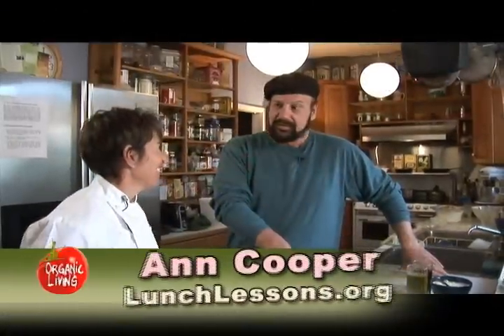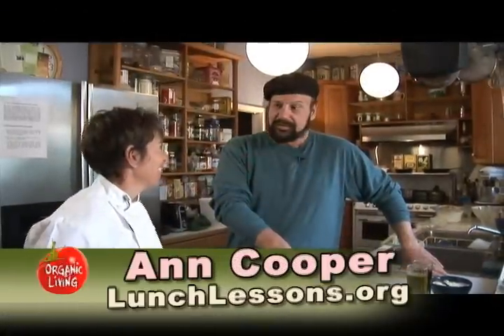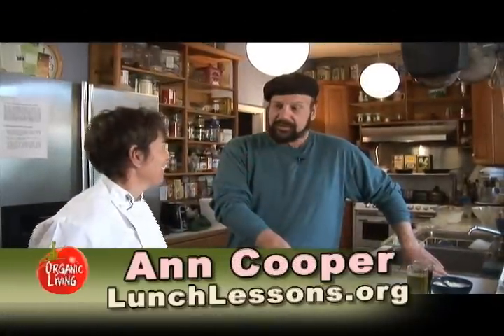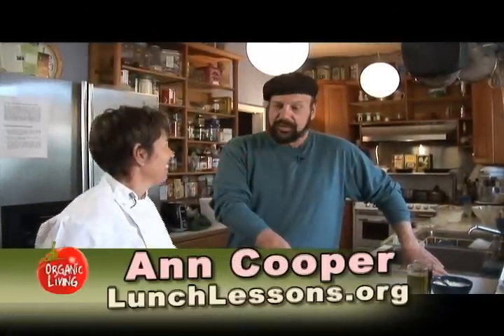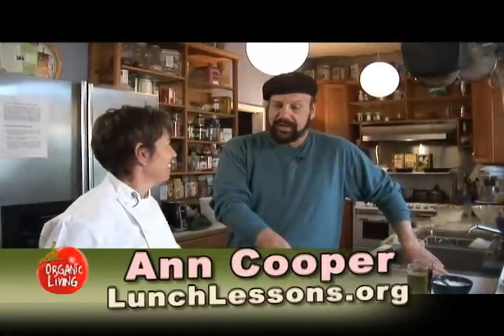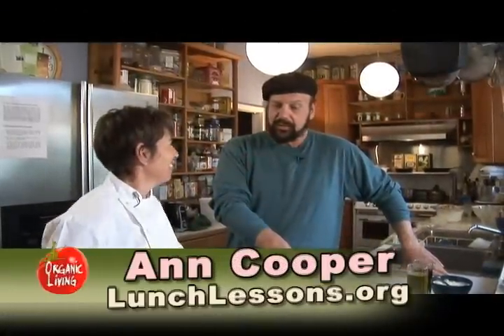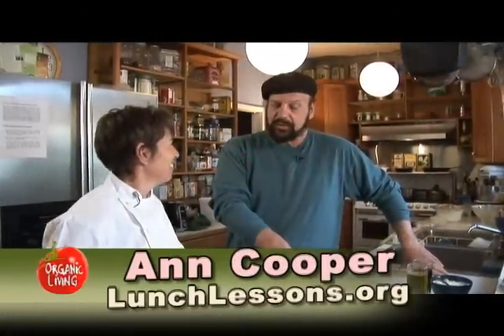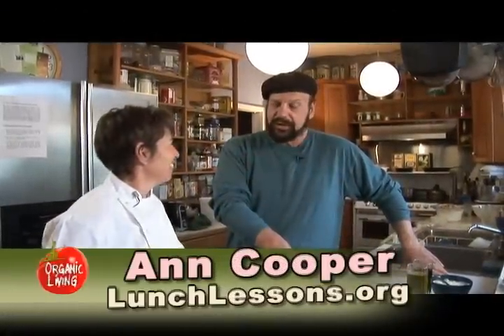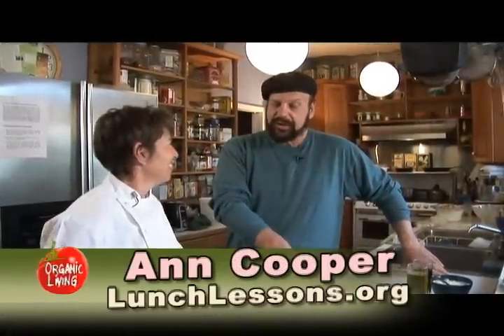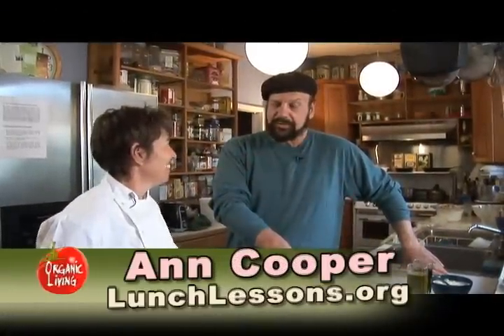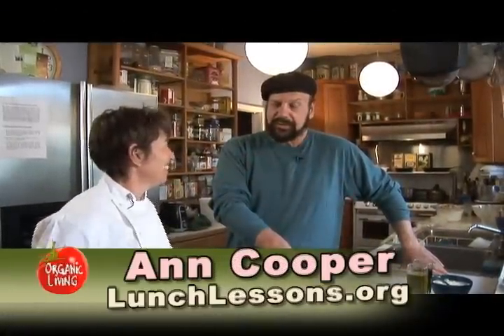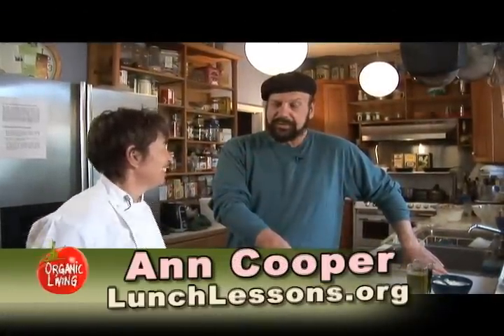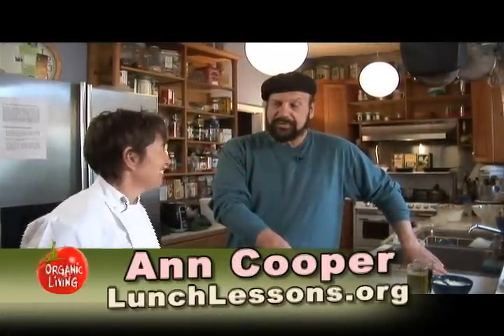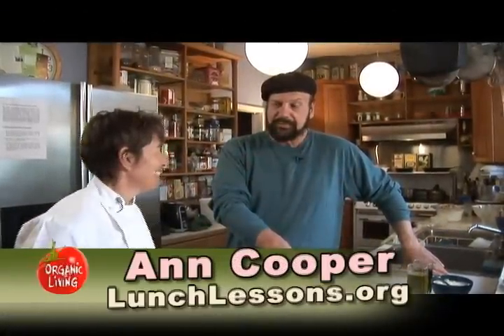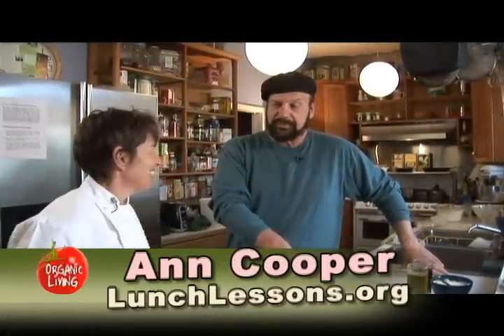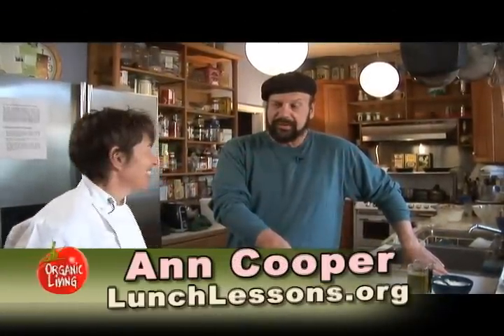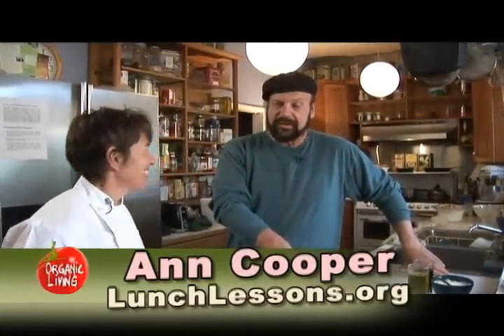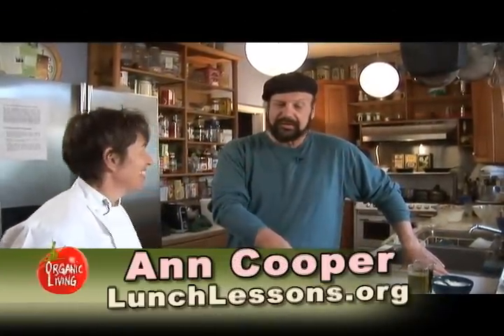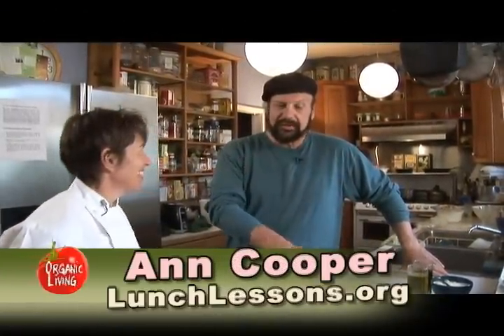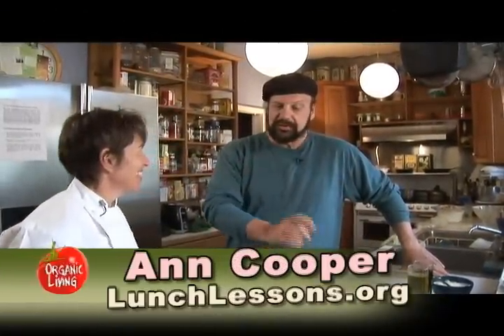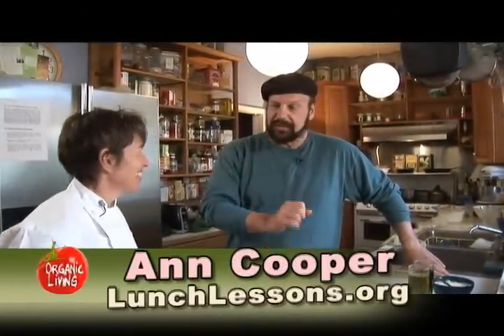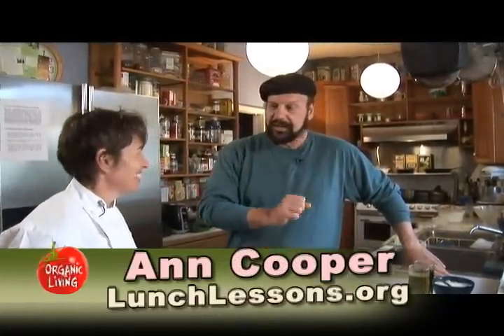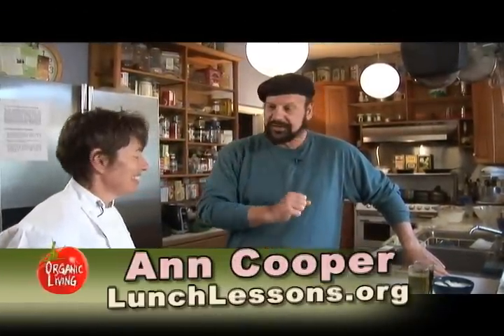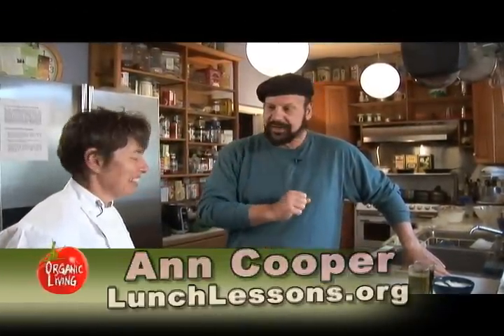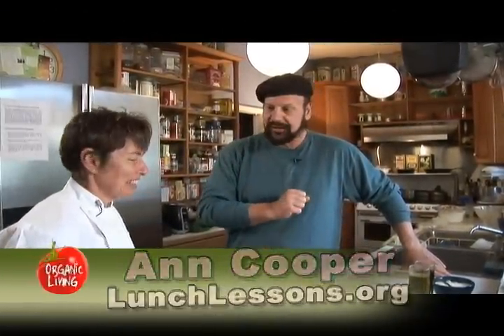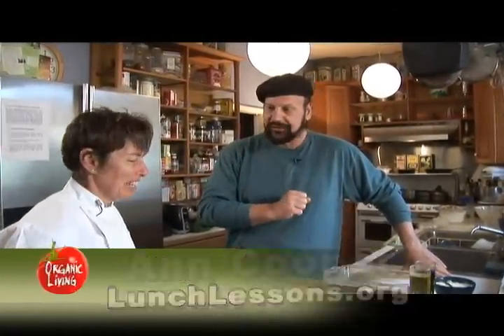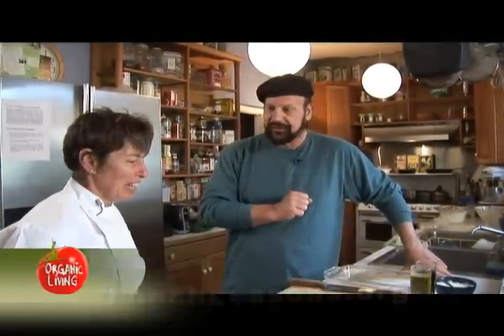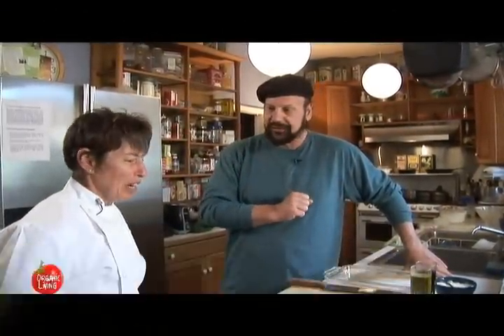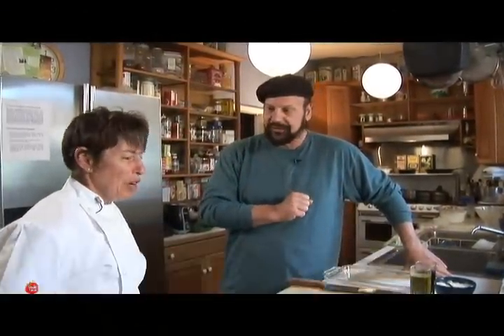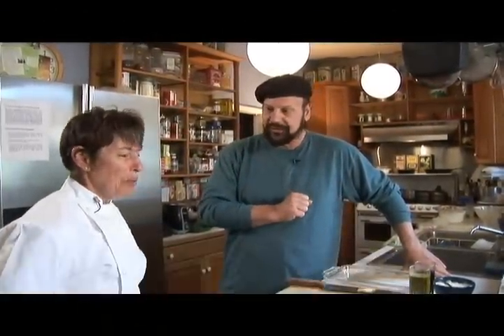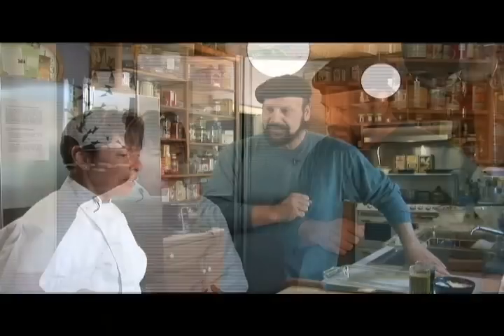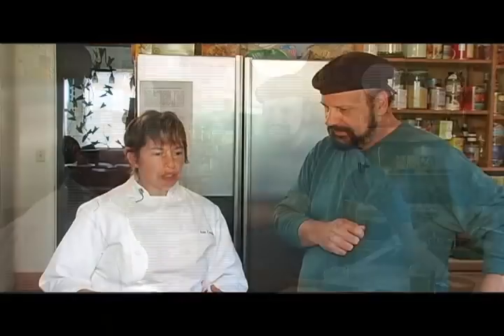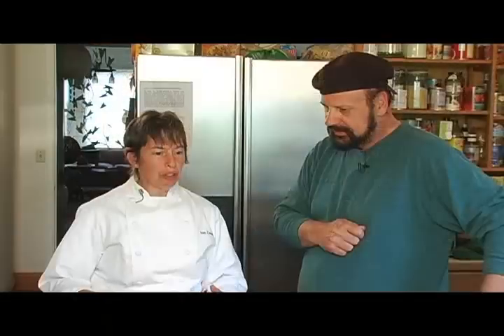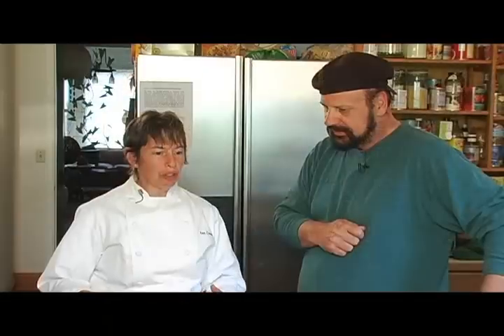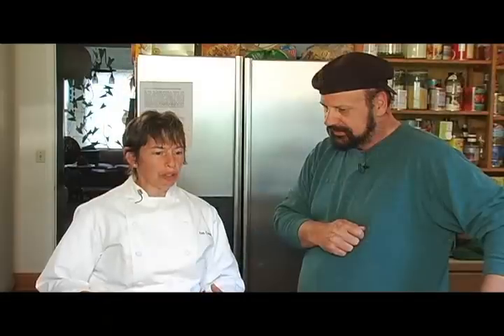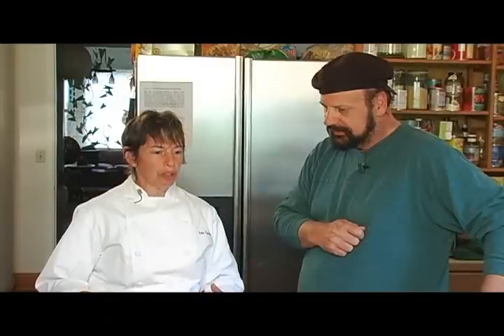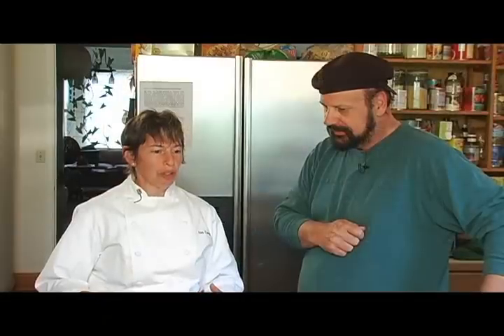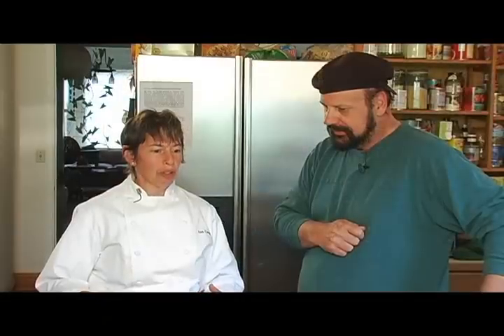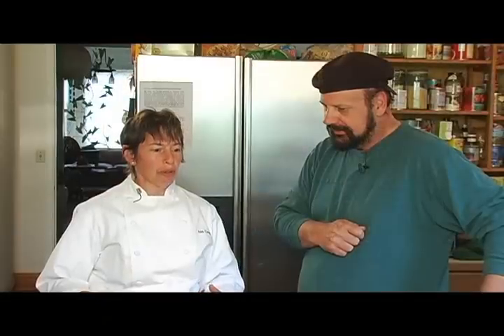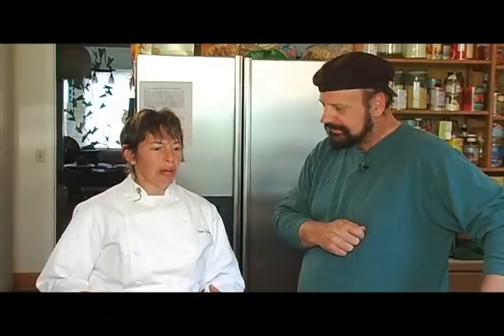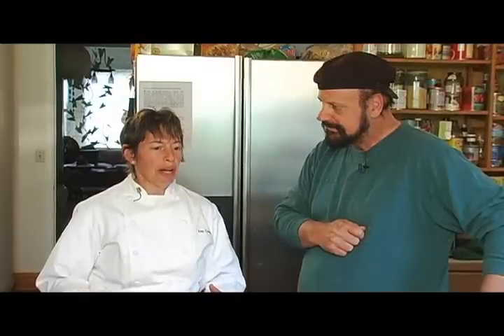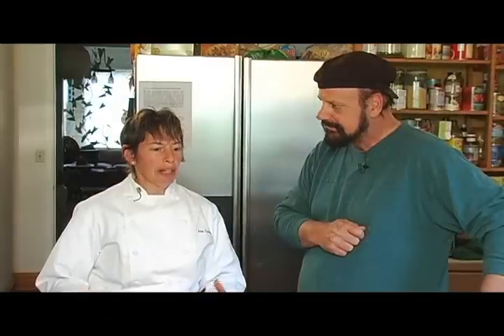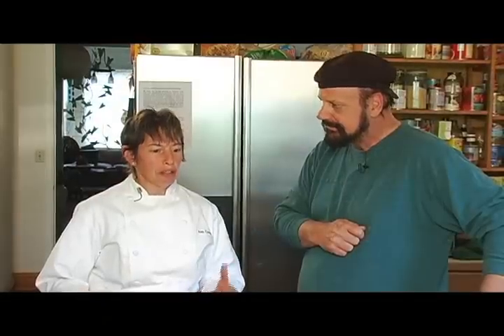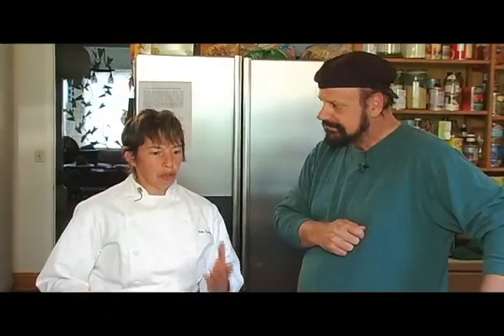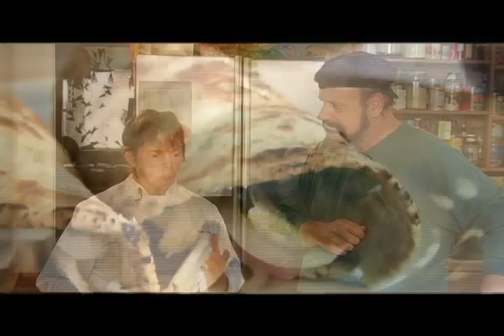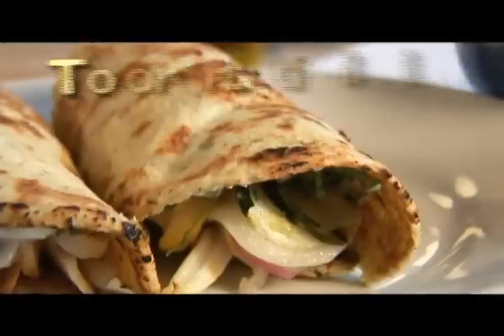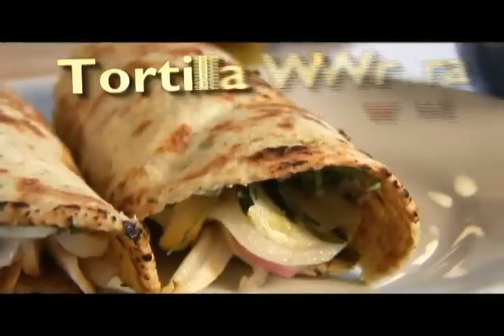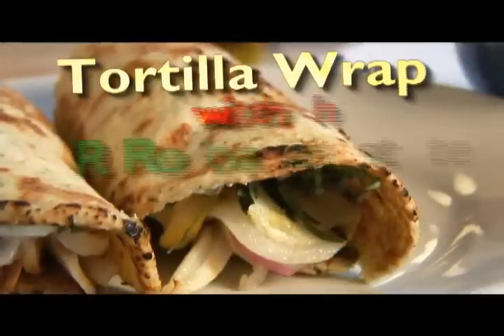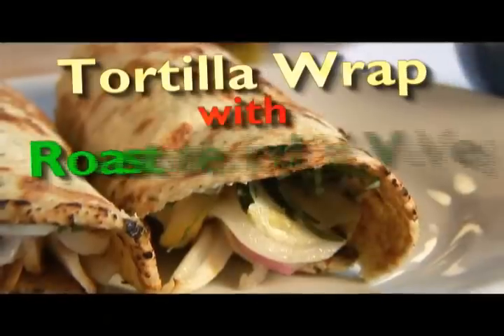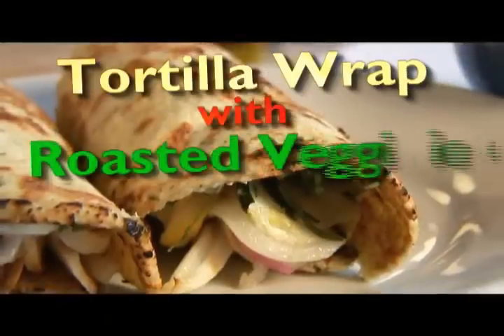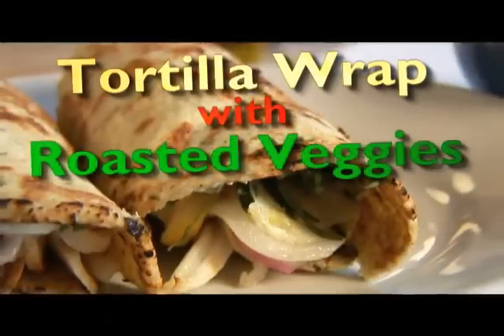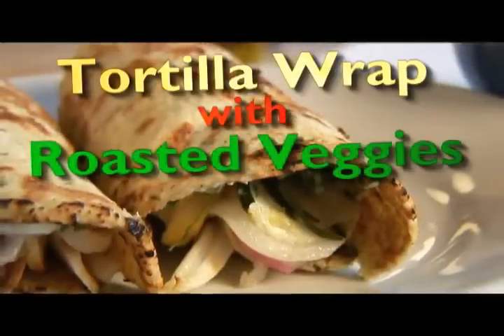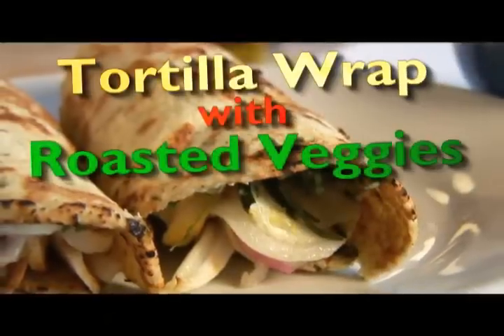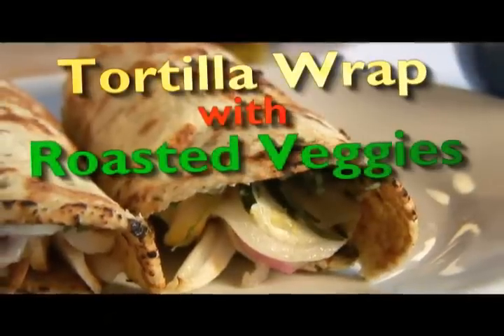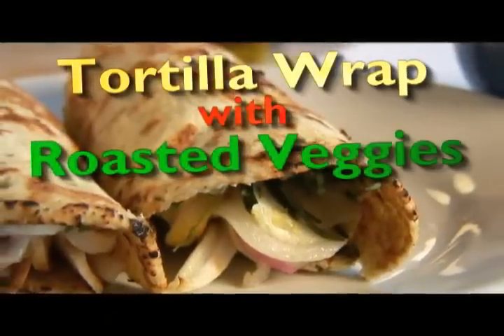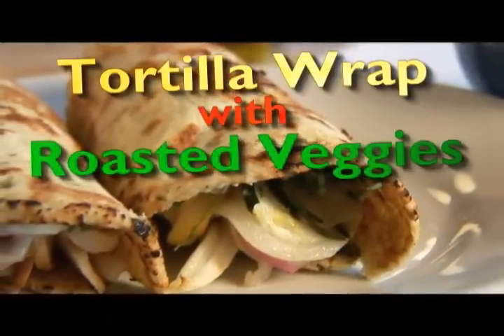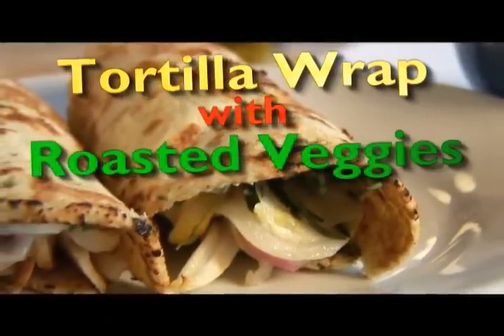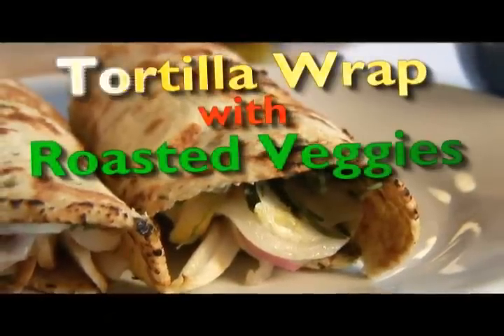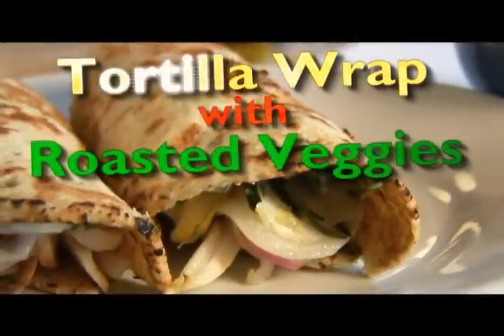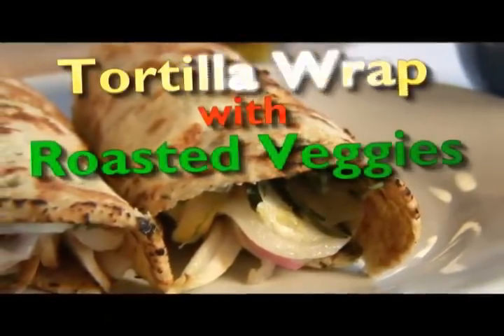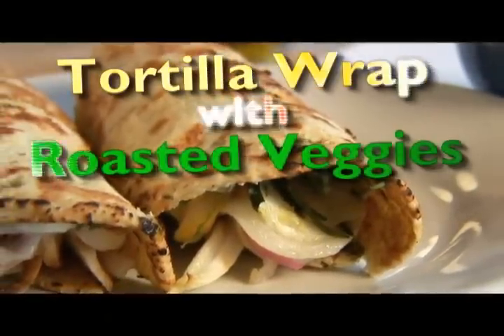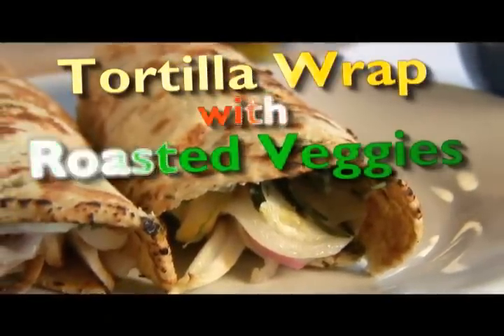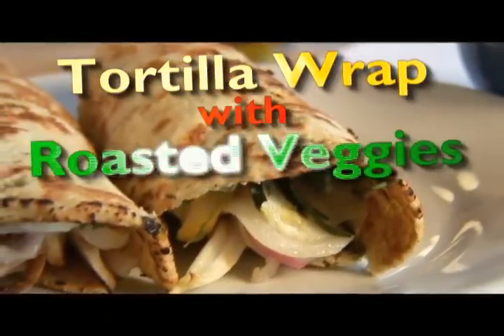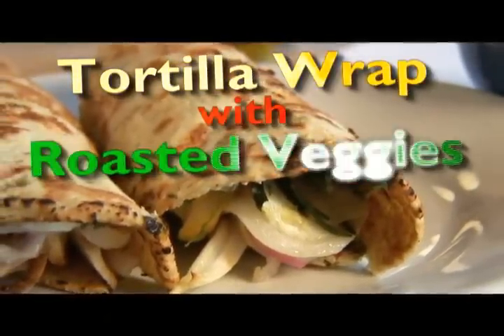So Ann, what are we going to put in the lunchbox next? We're going to do a tortilla wrap with roasted vegetables.